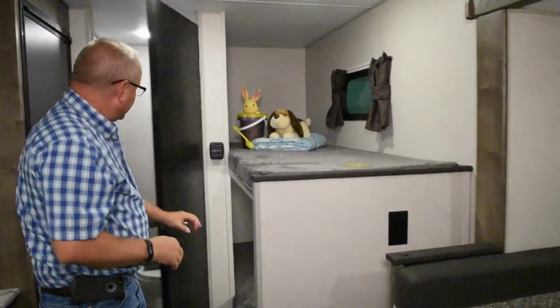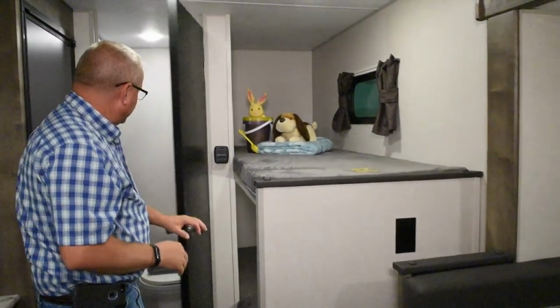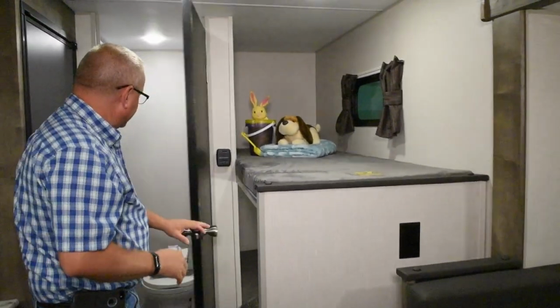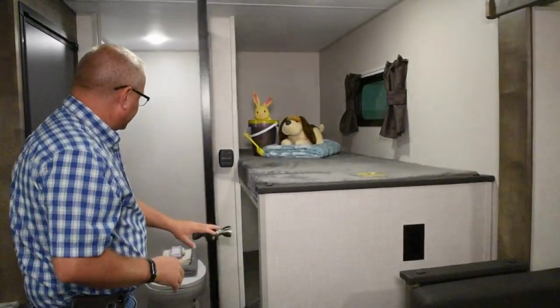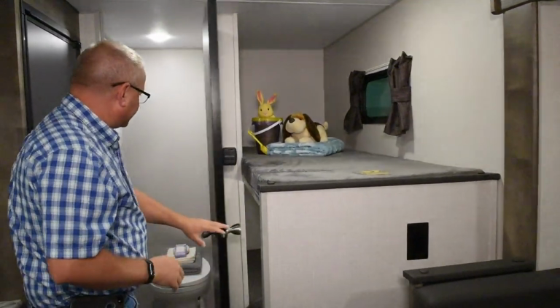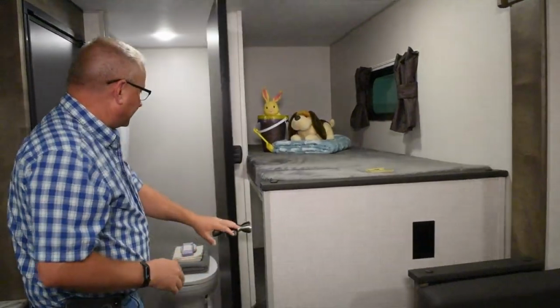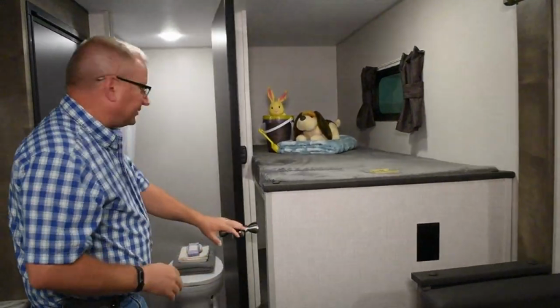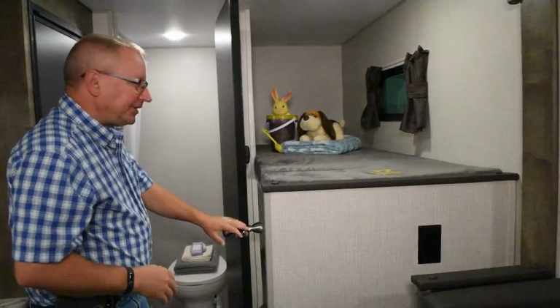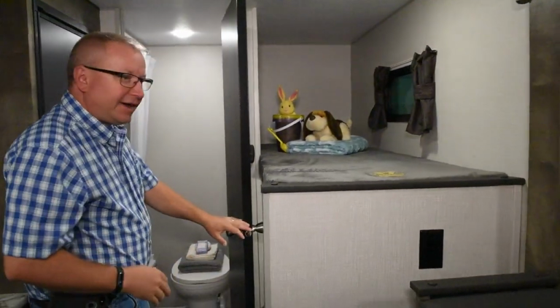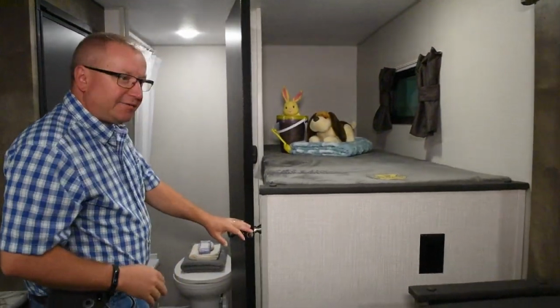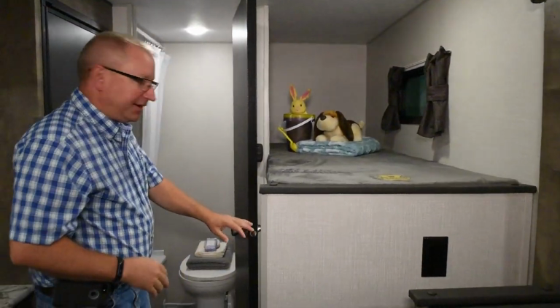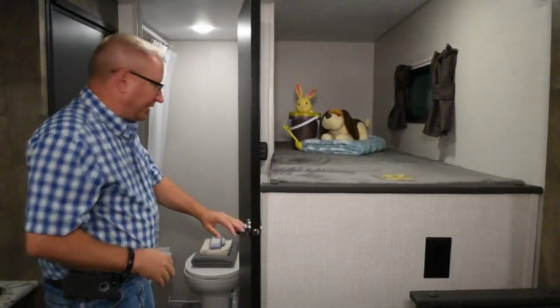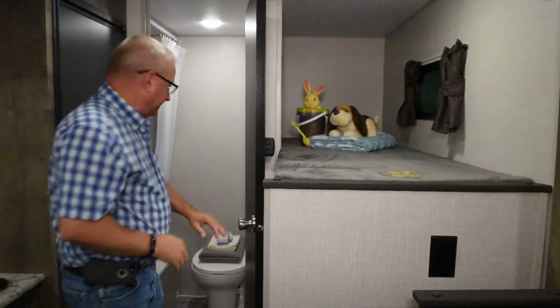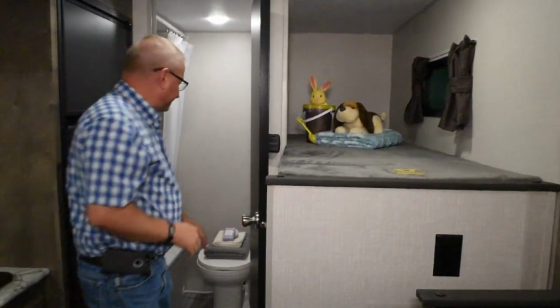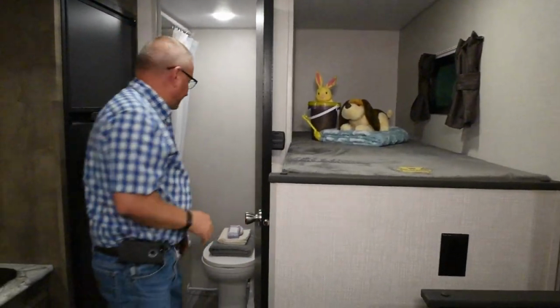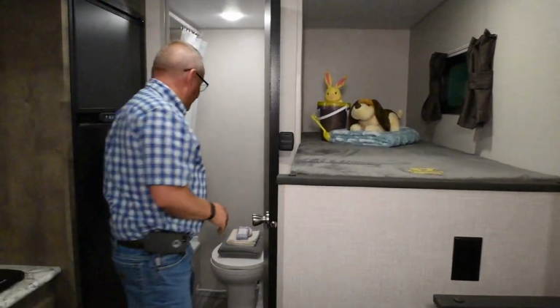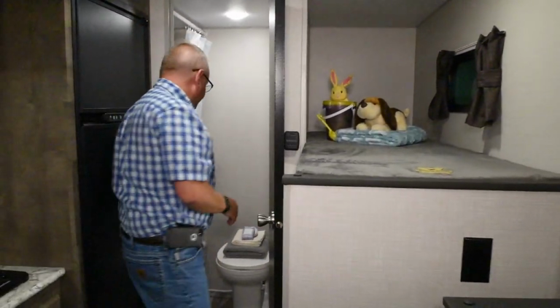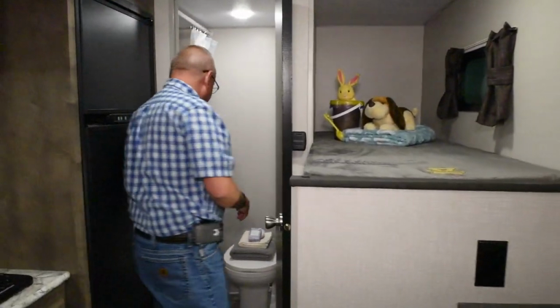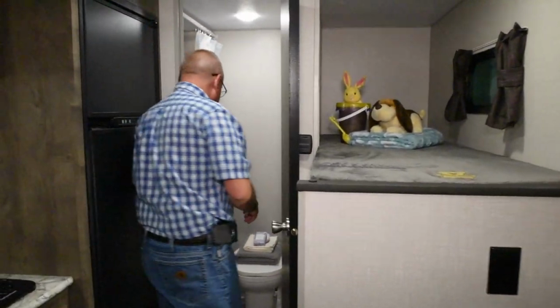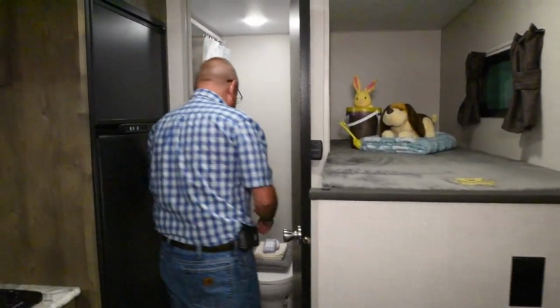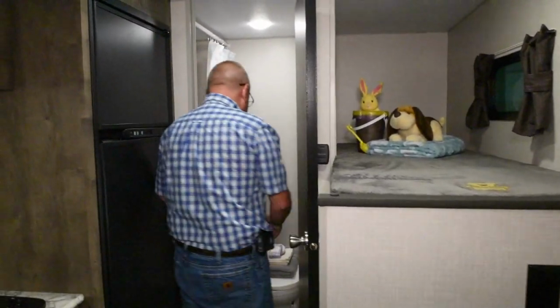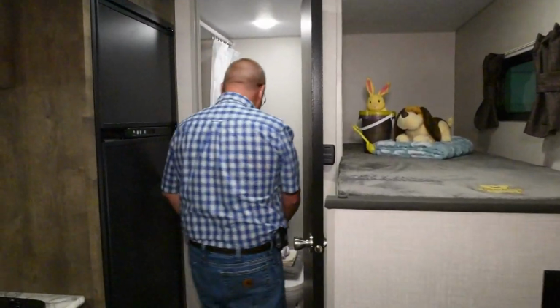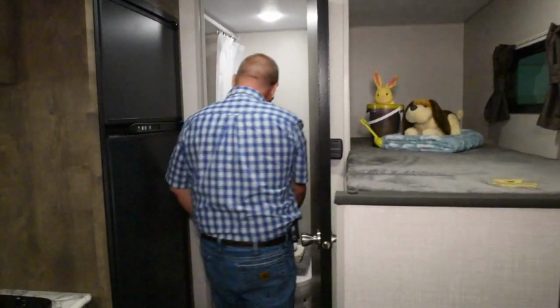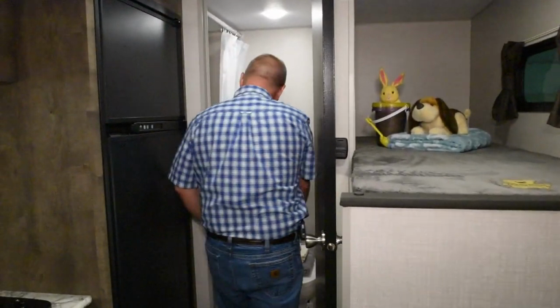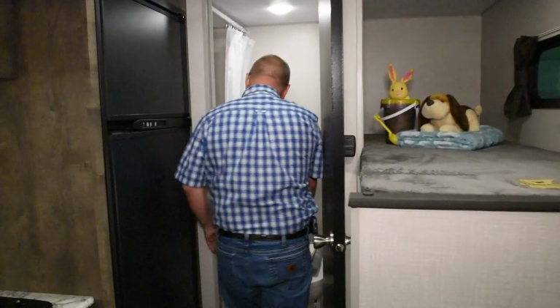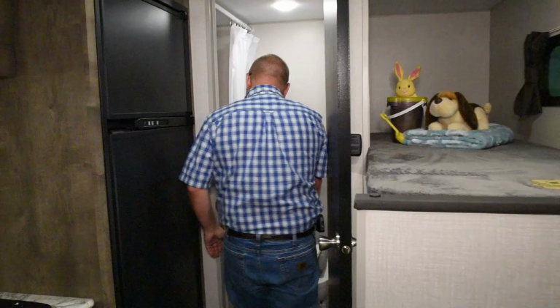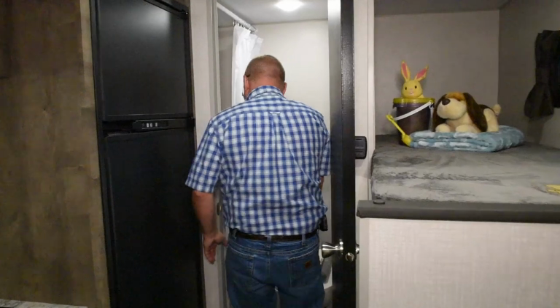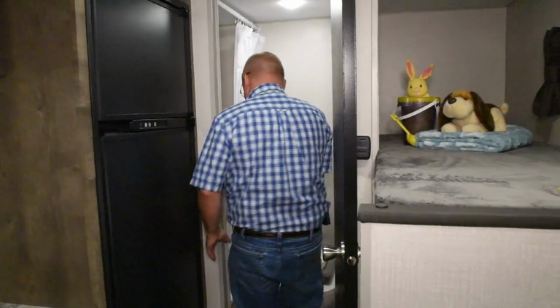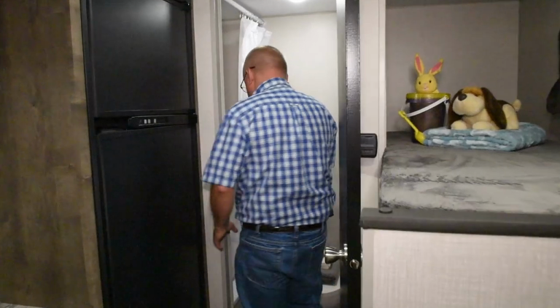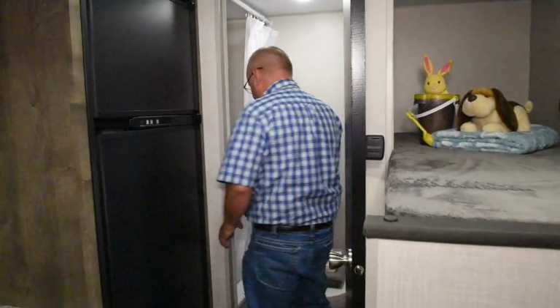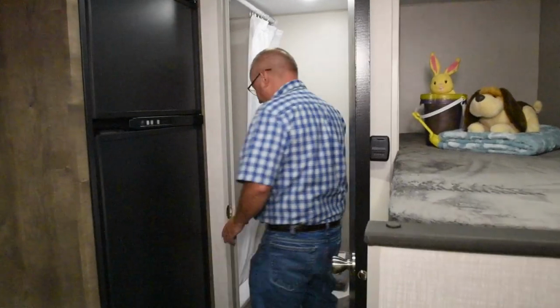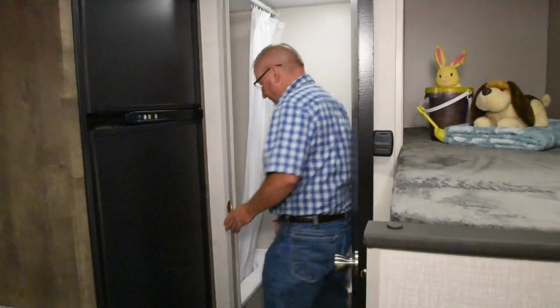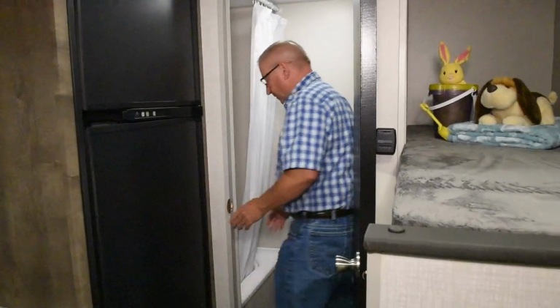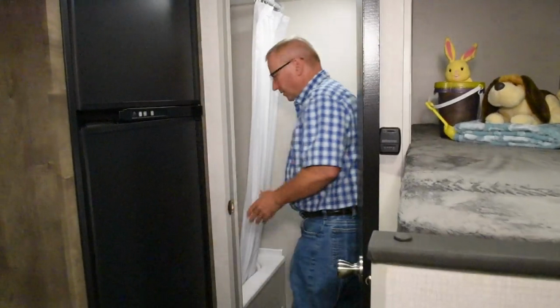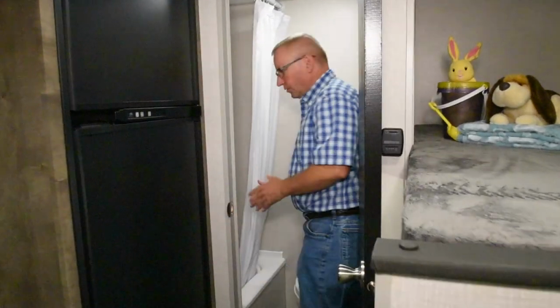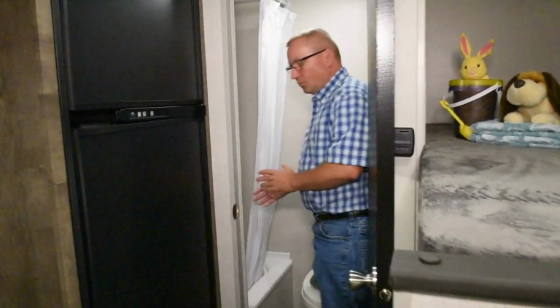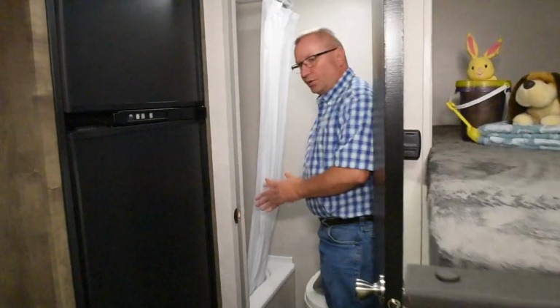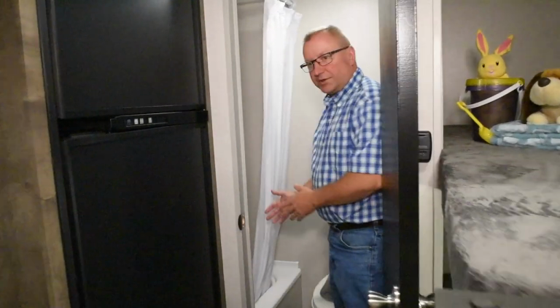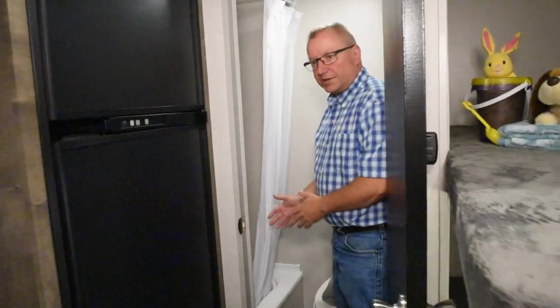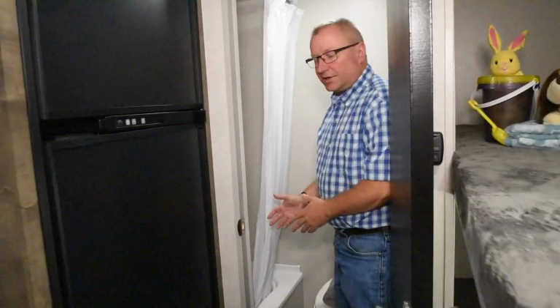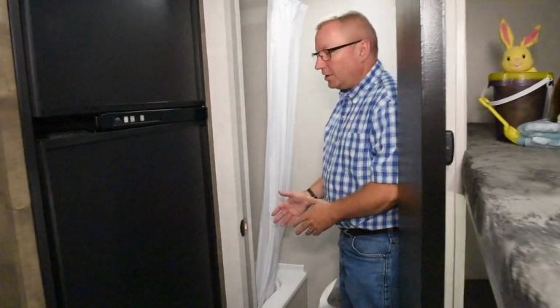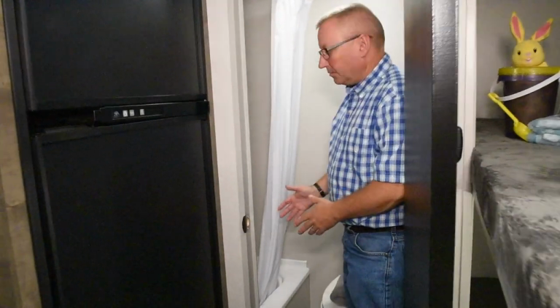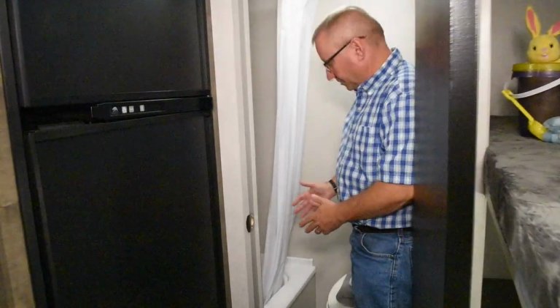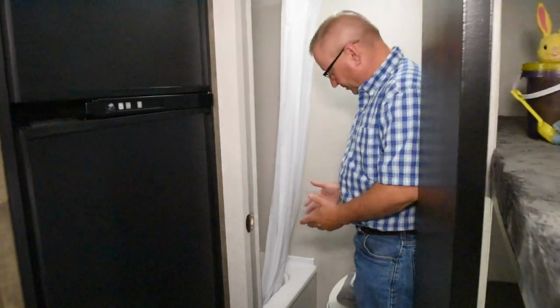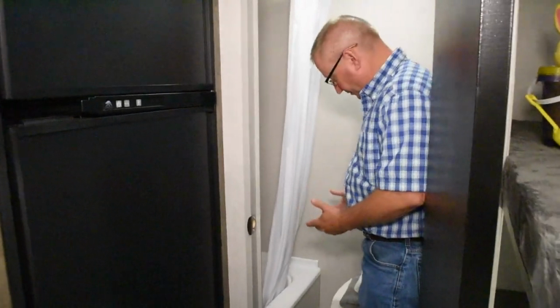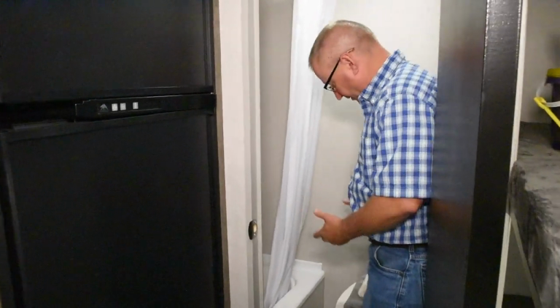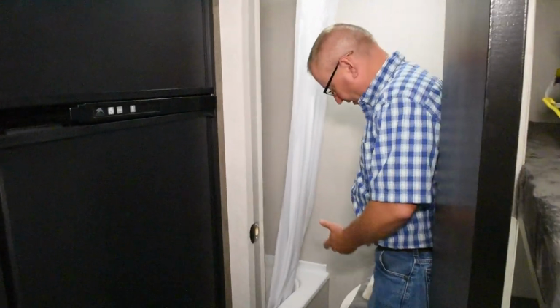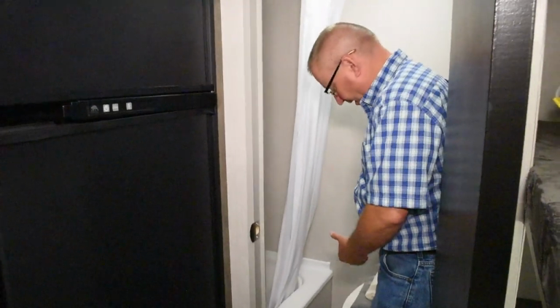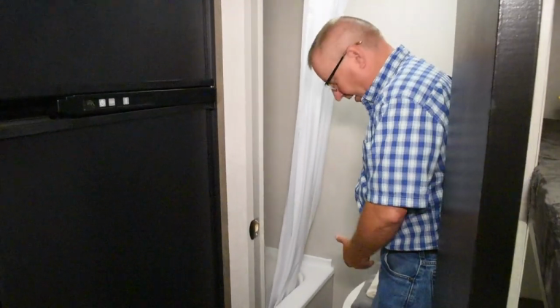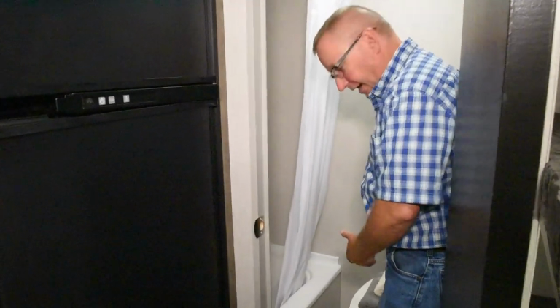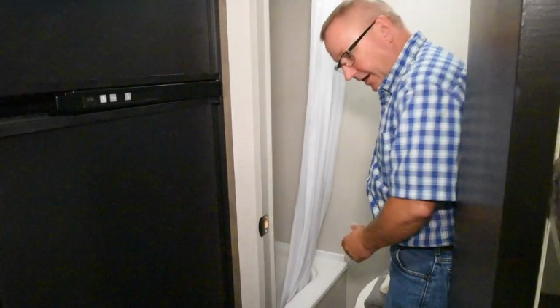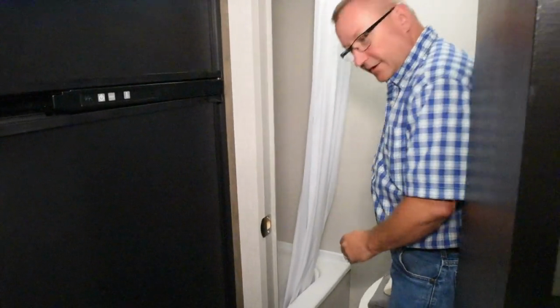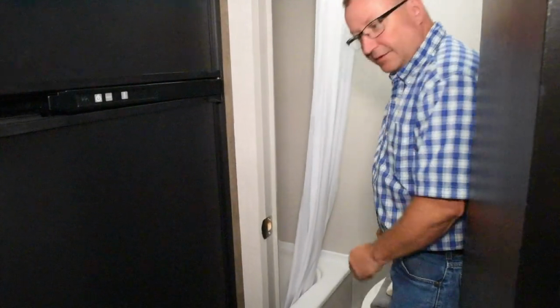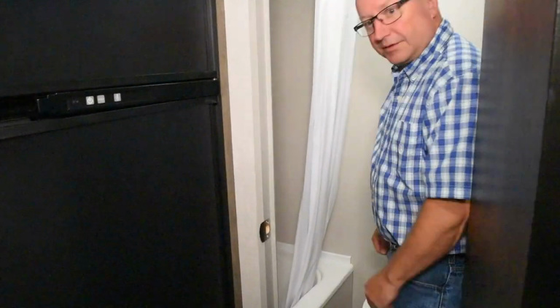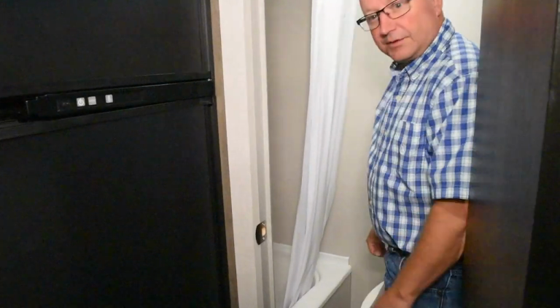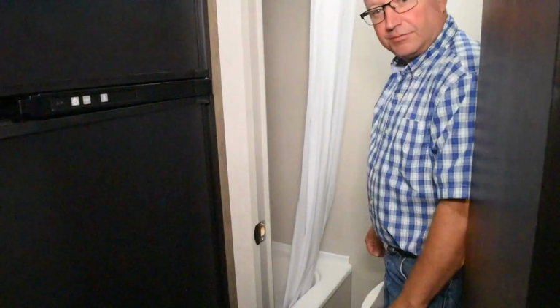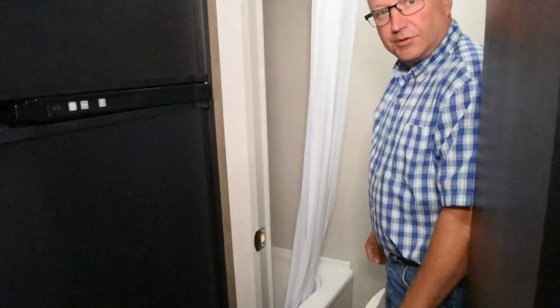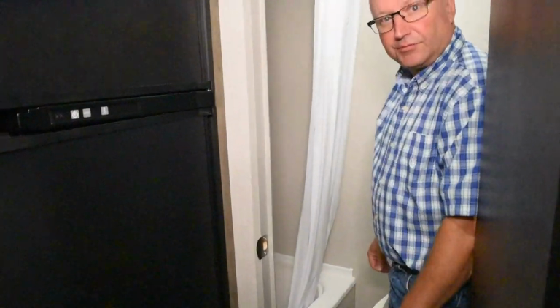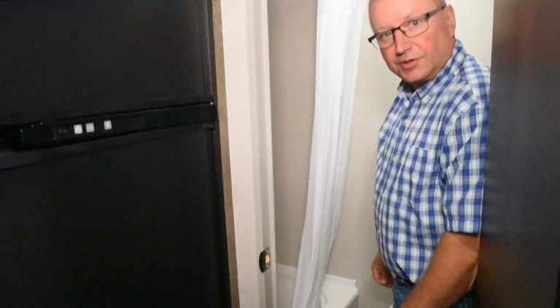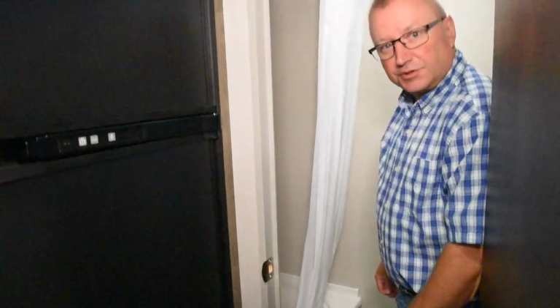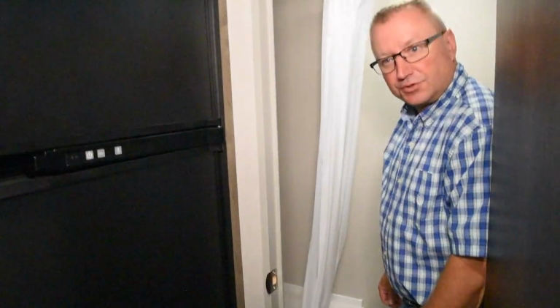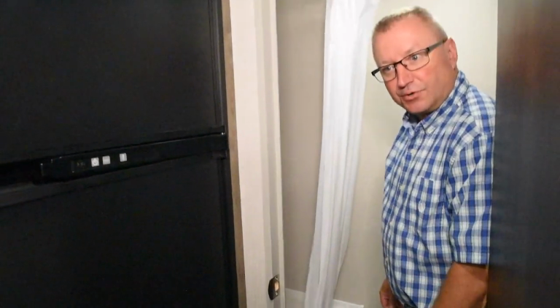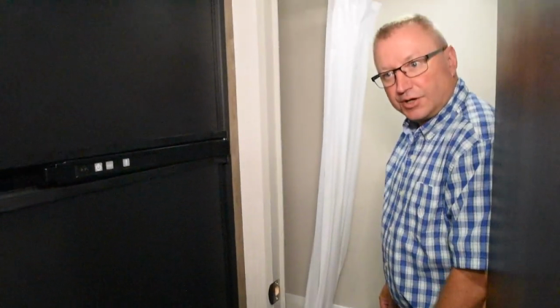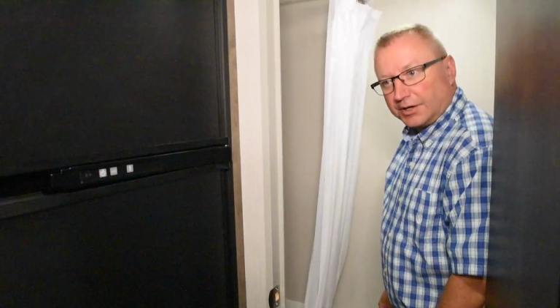This does have a nice bathroom back here, with a tub and the foot-flush toilet.